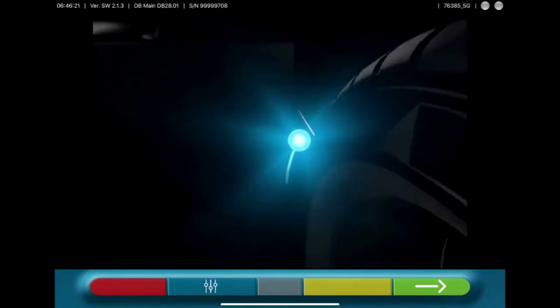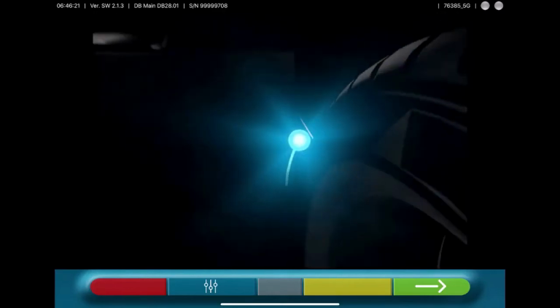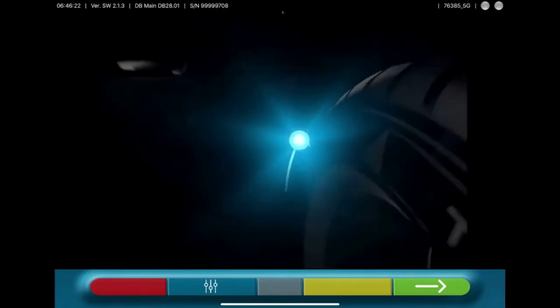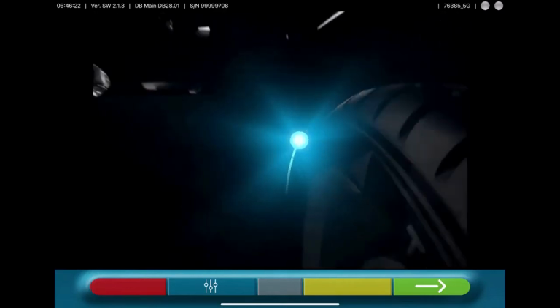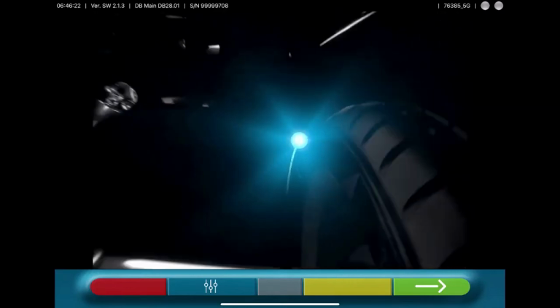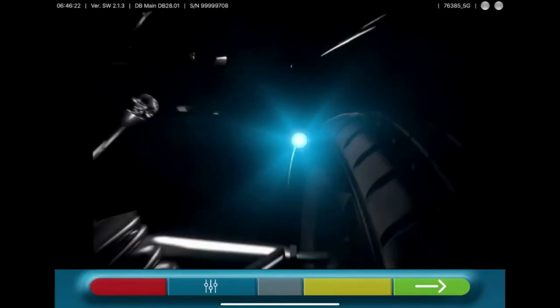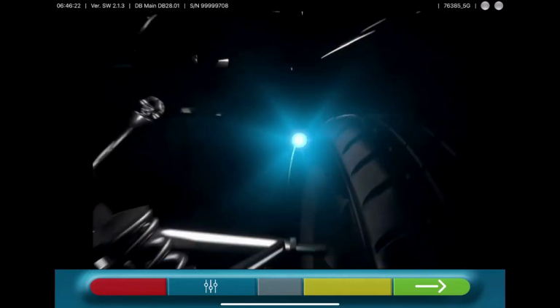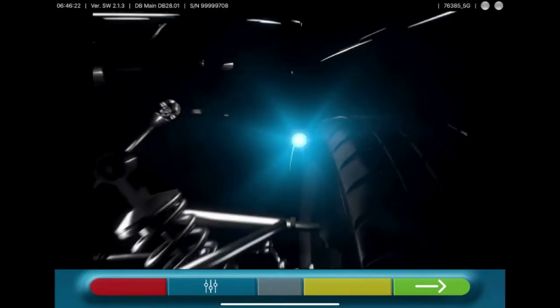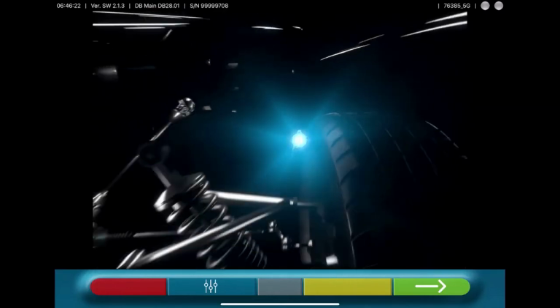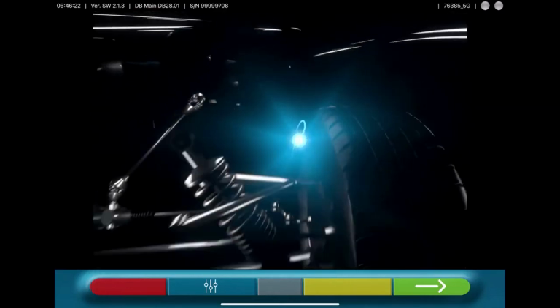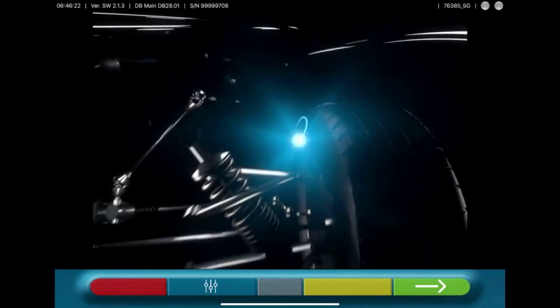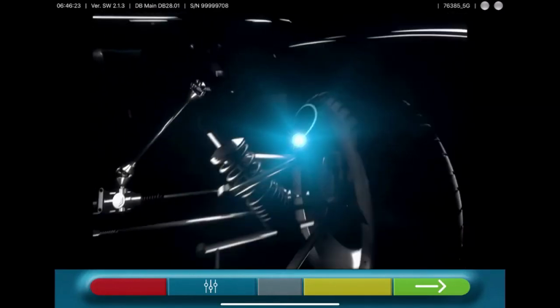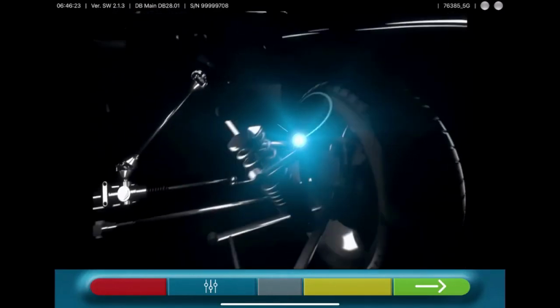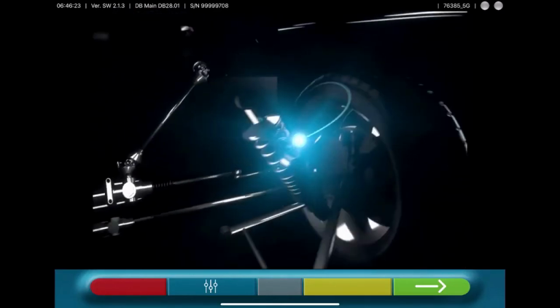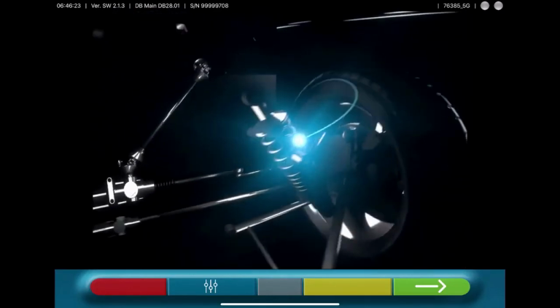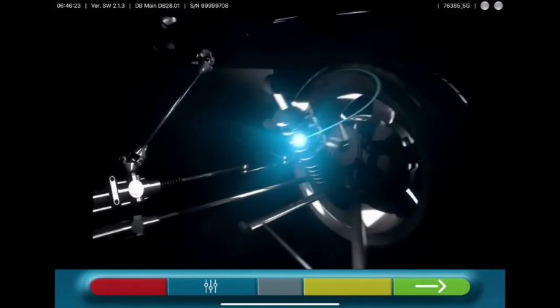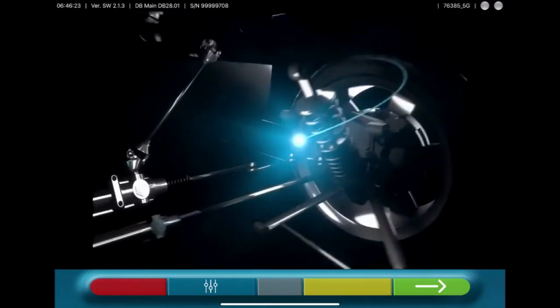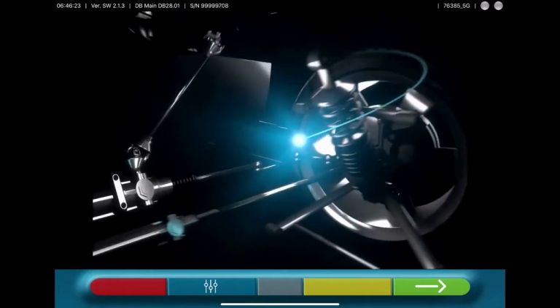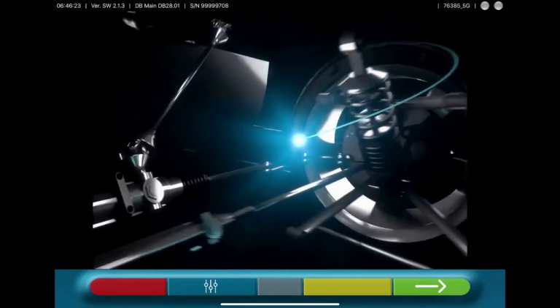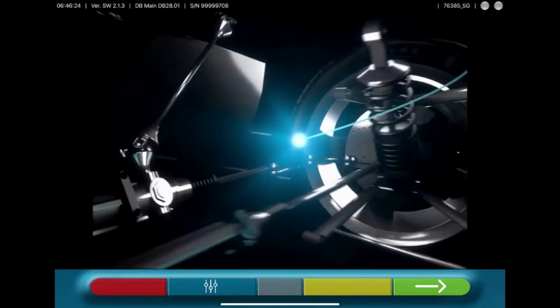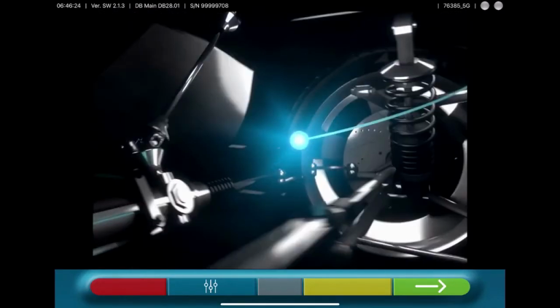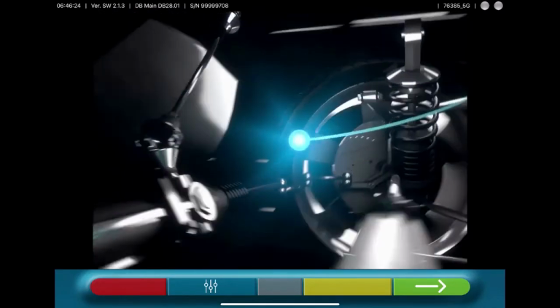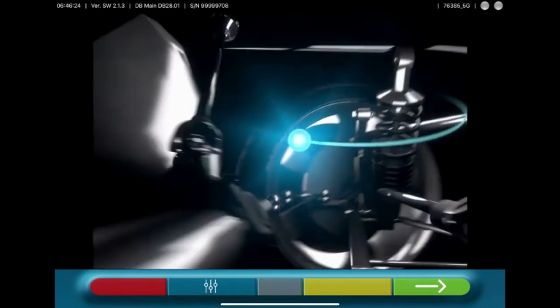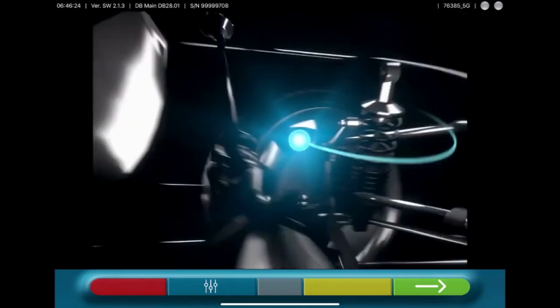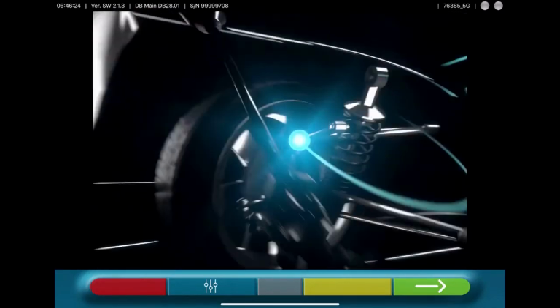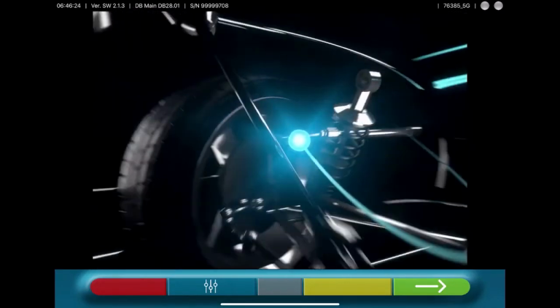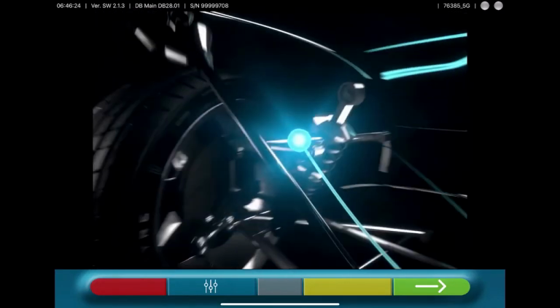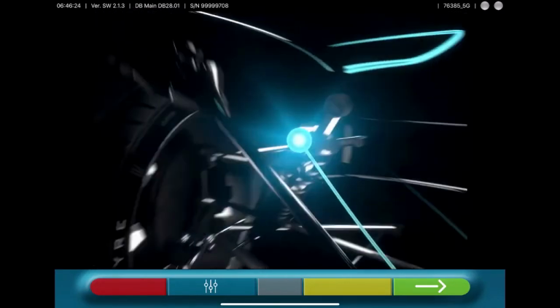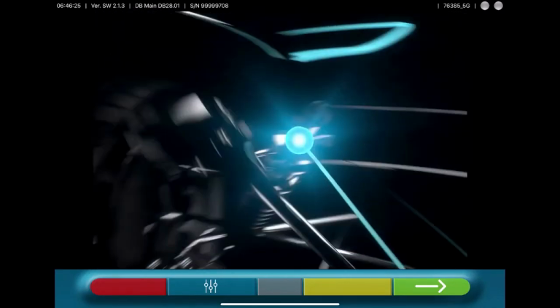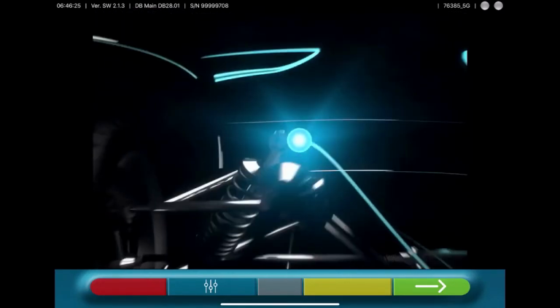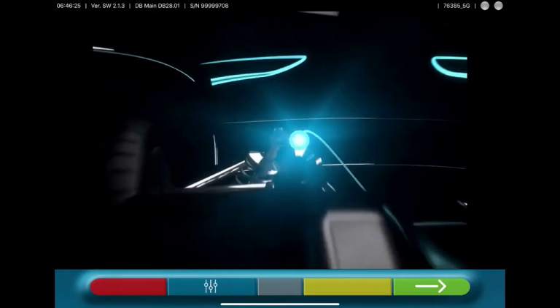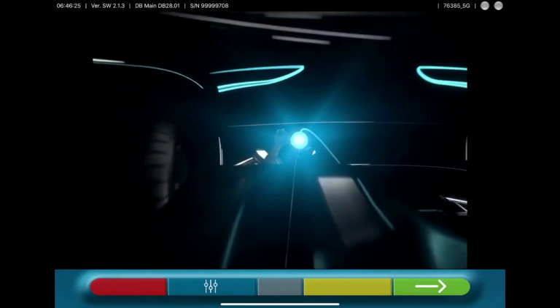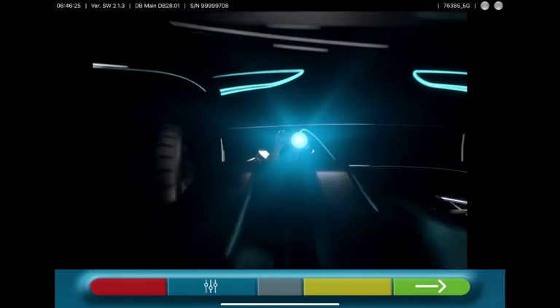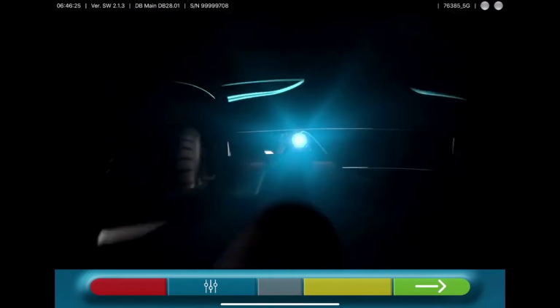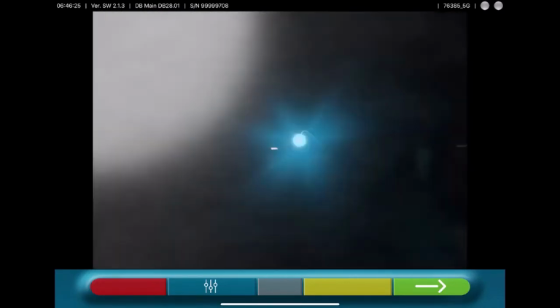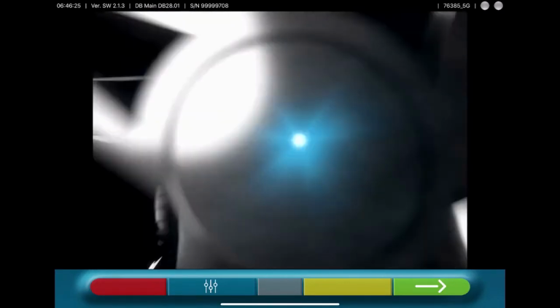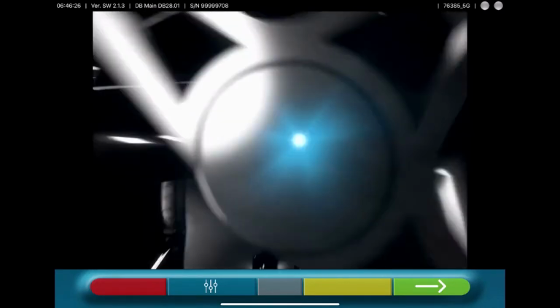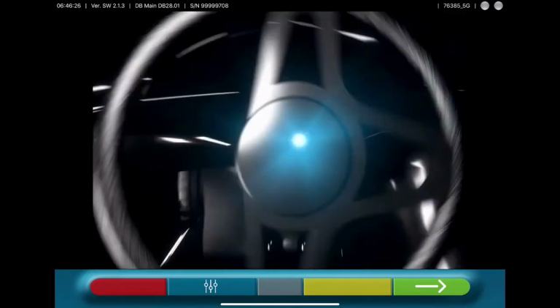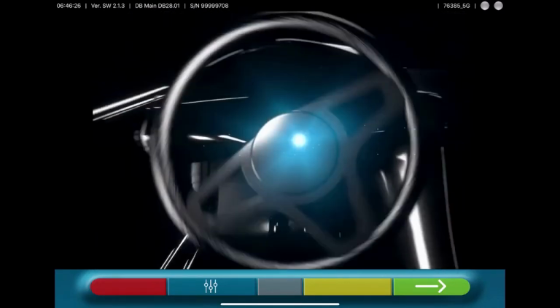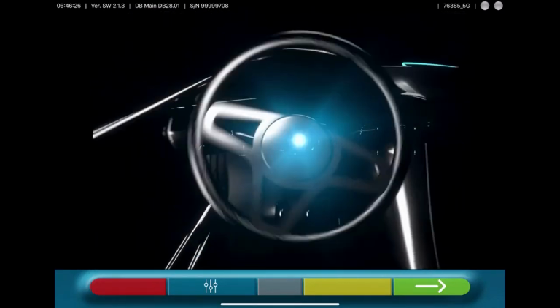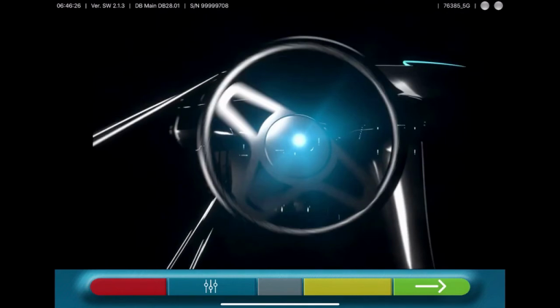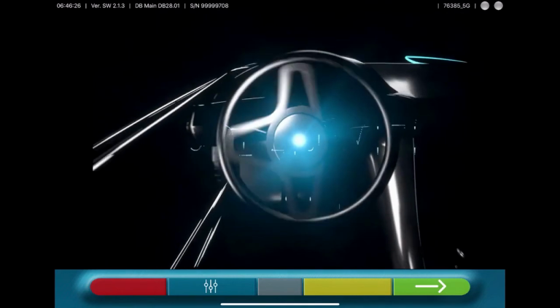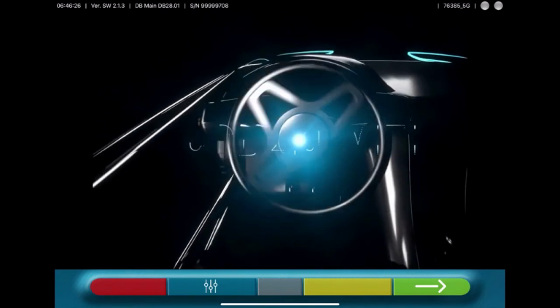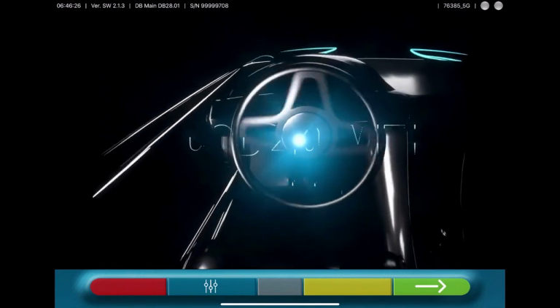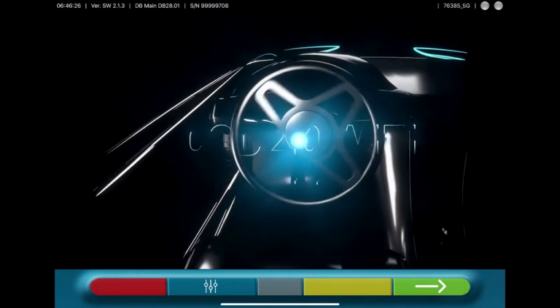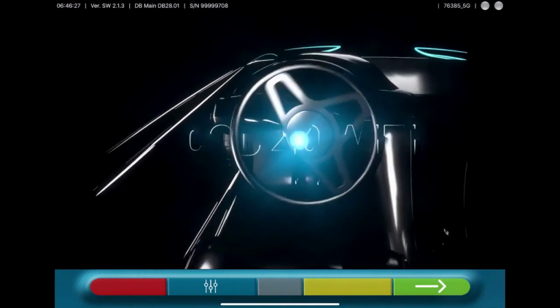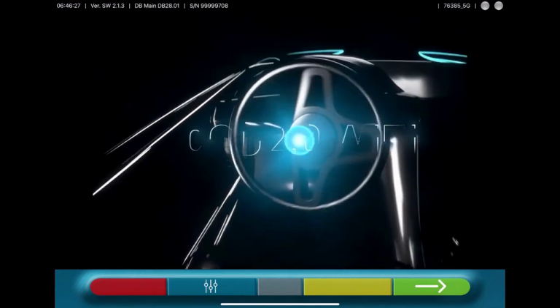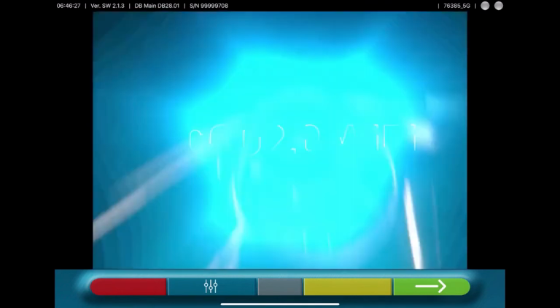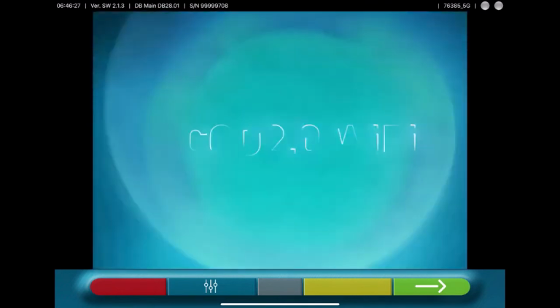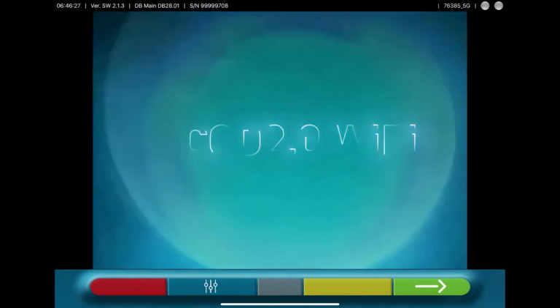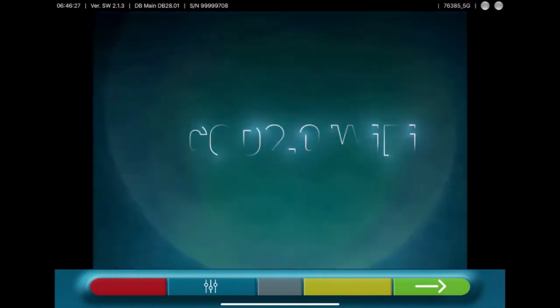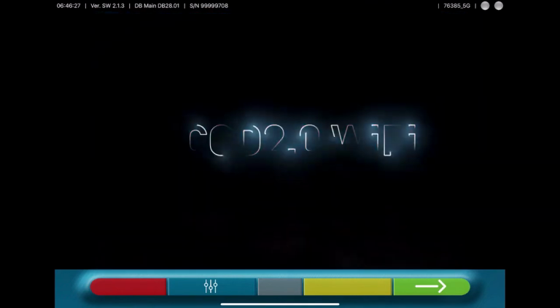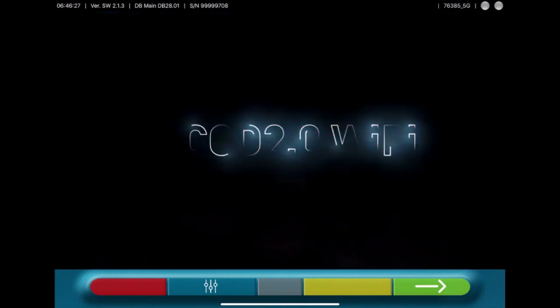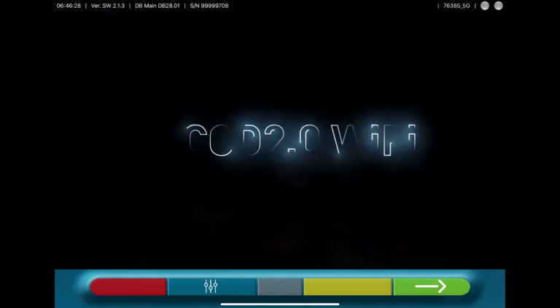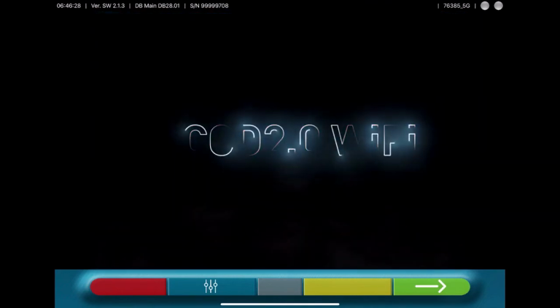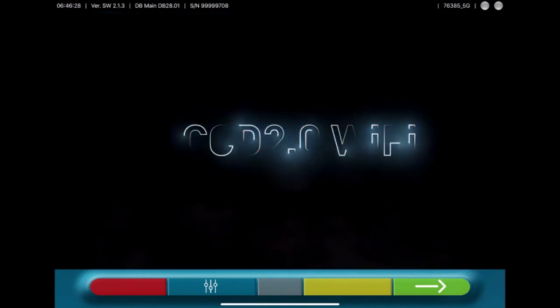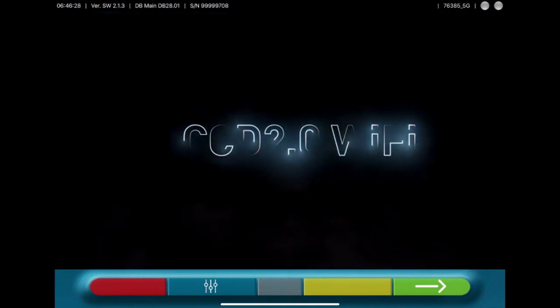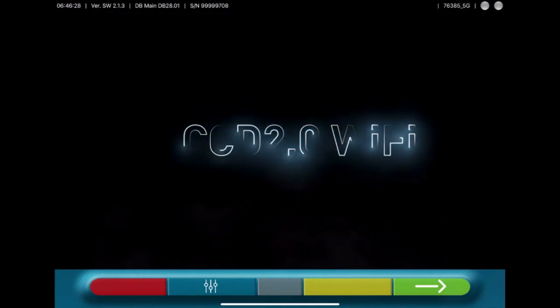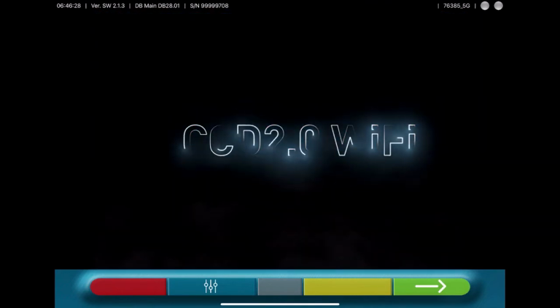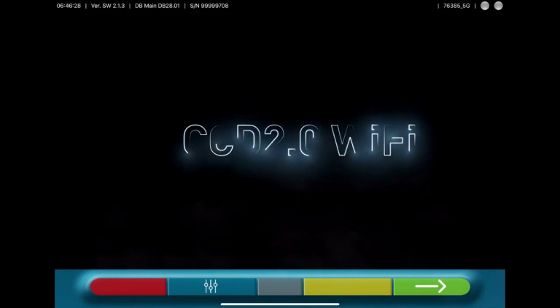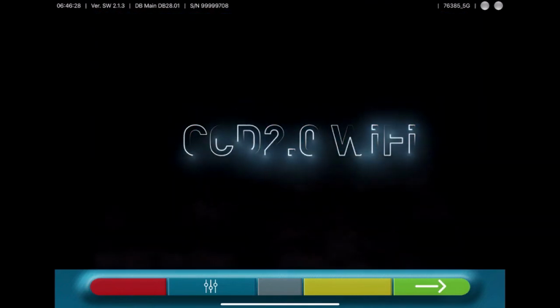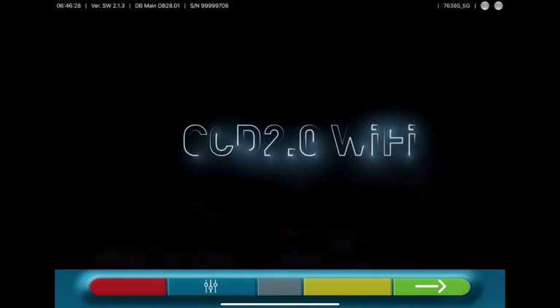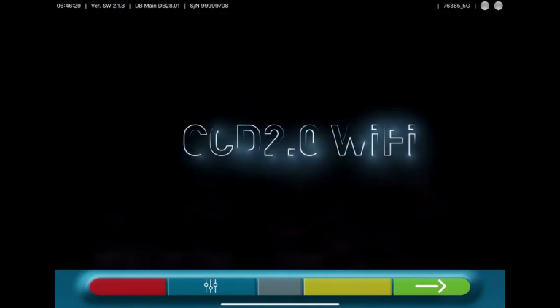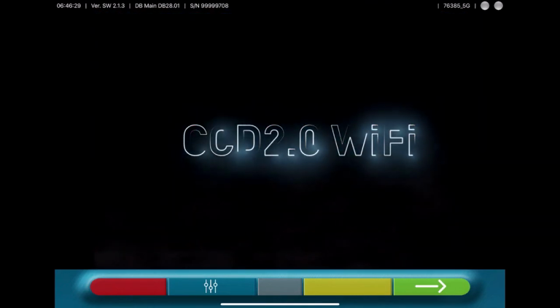This is our new CCD wheel alignment, based on tablet-driven software. Thank you.